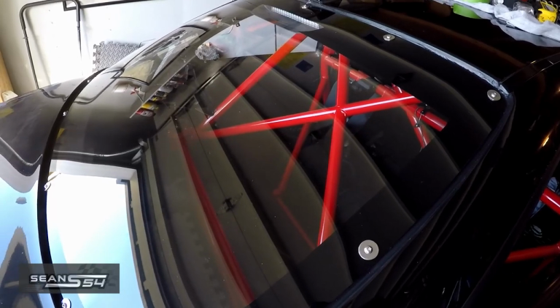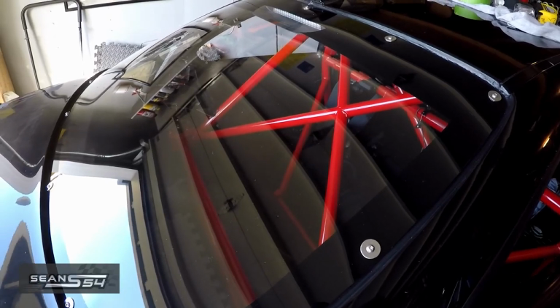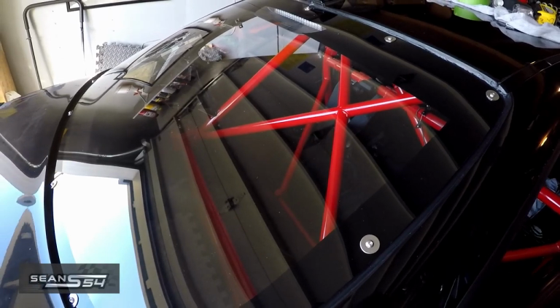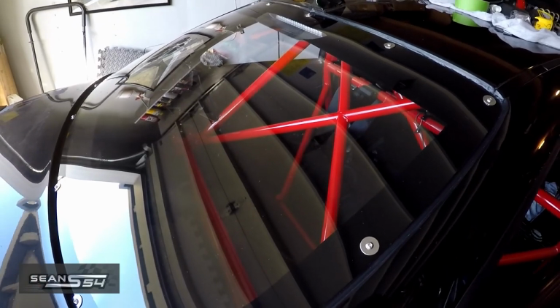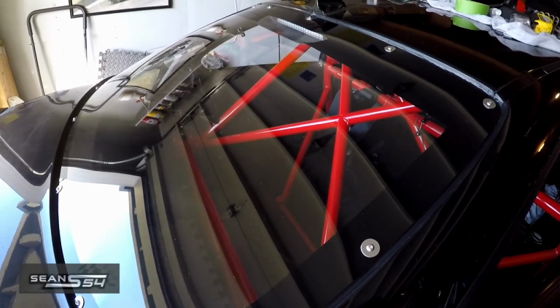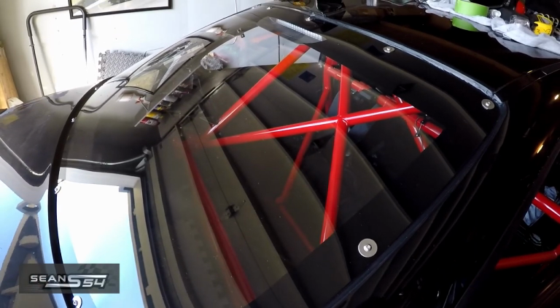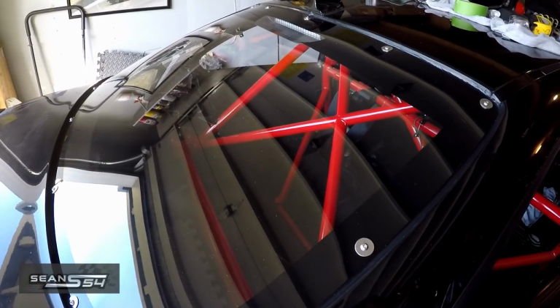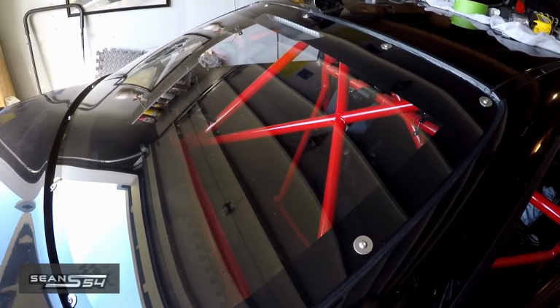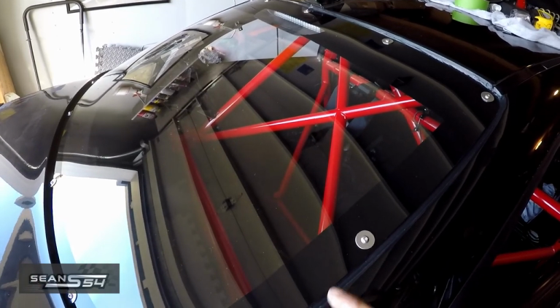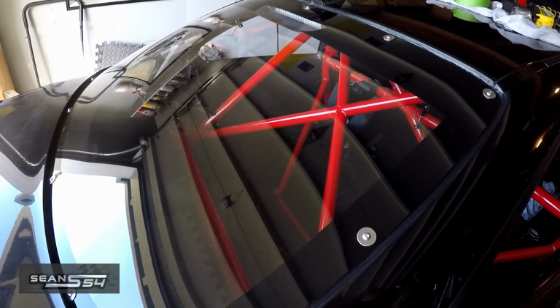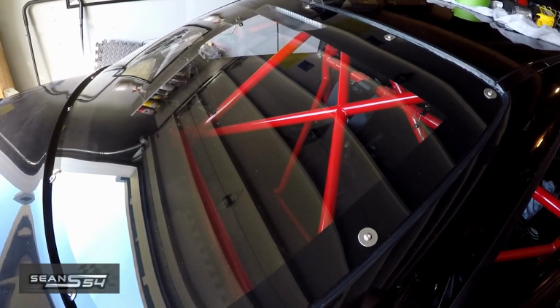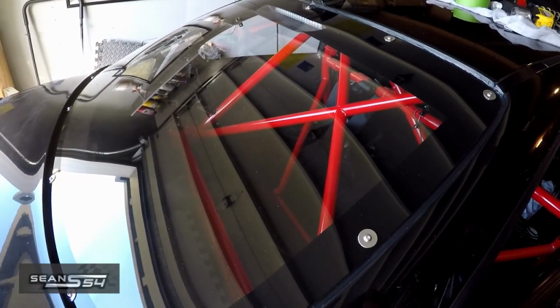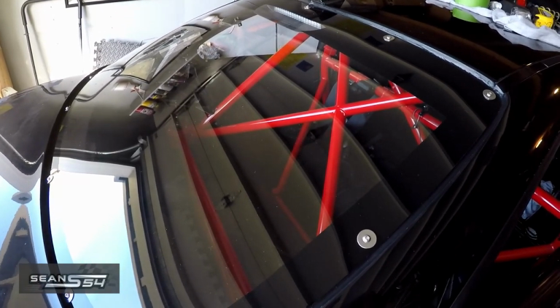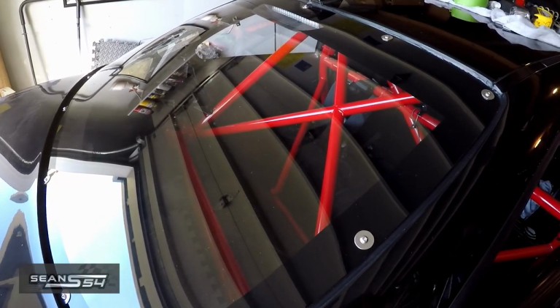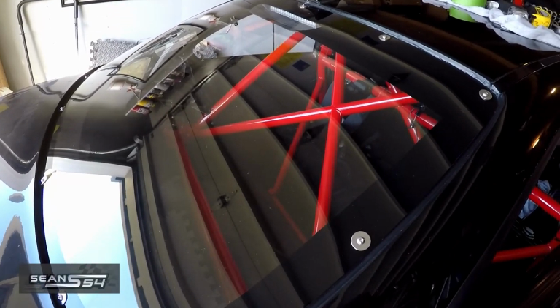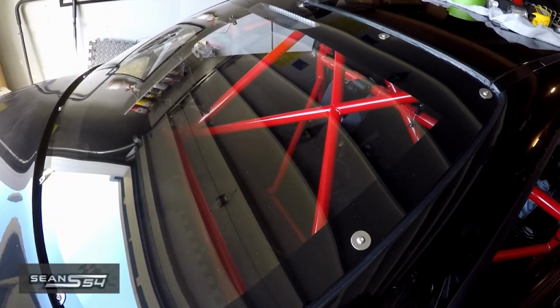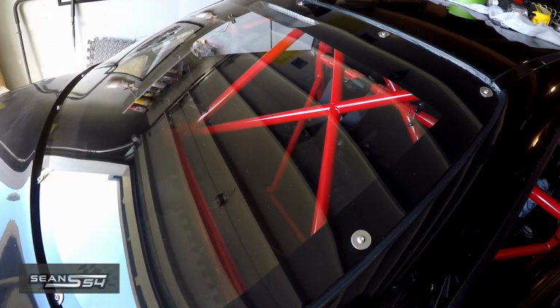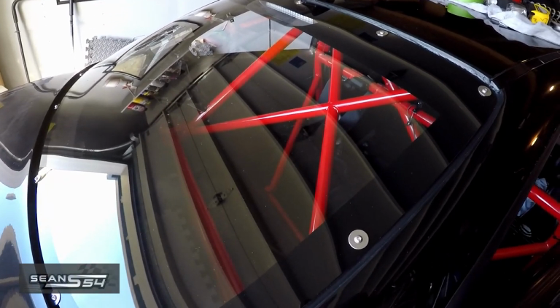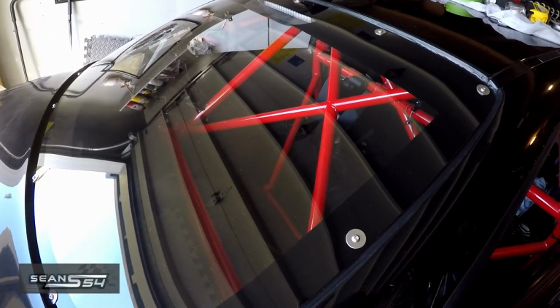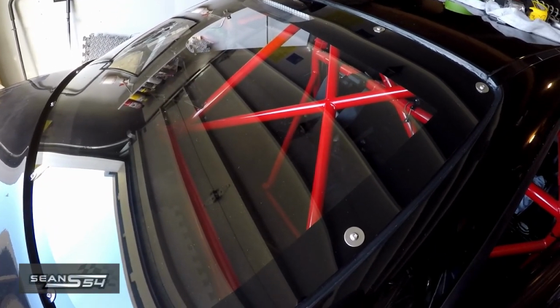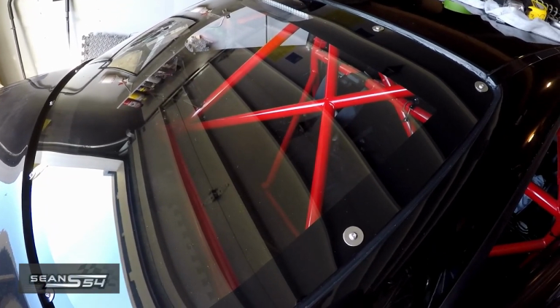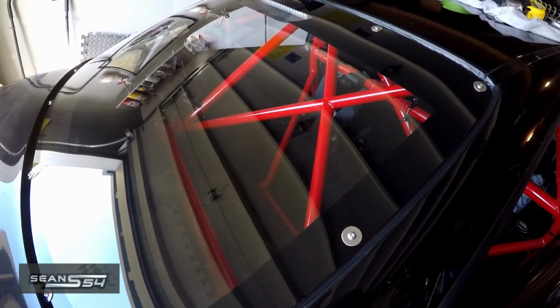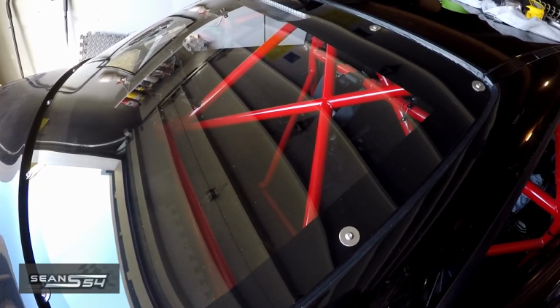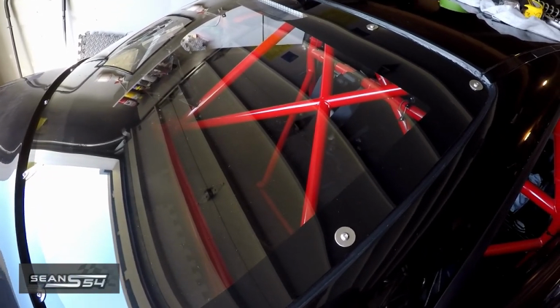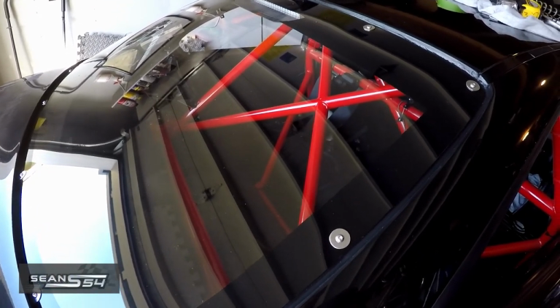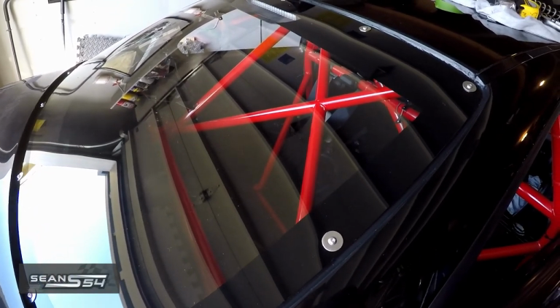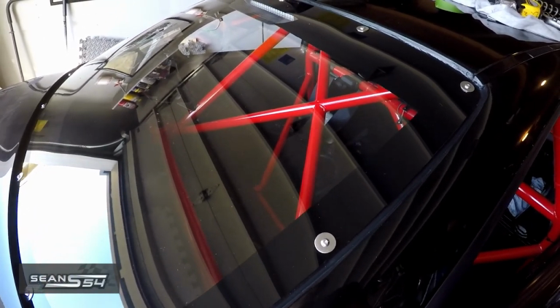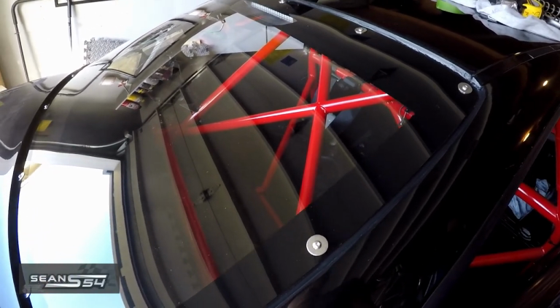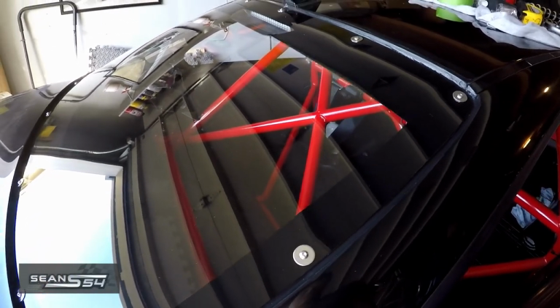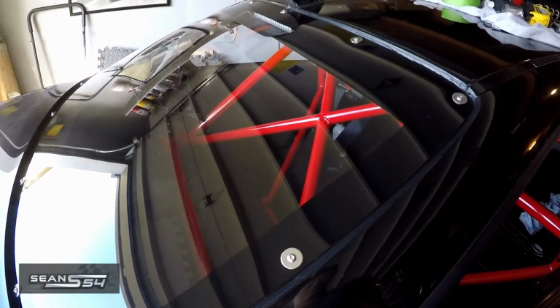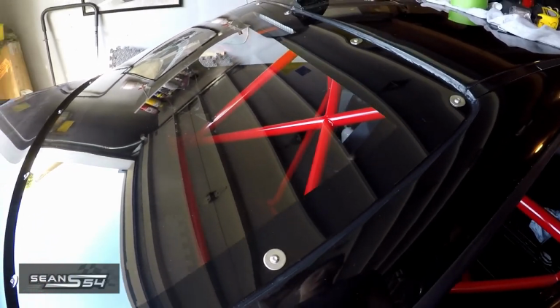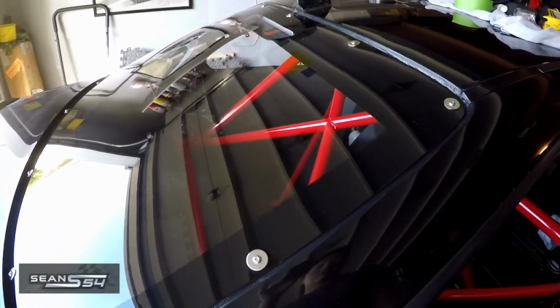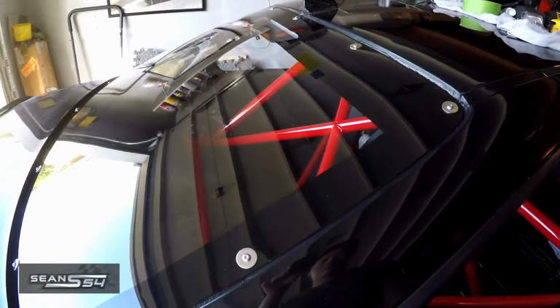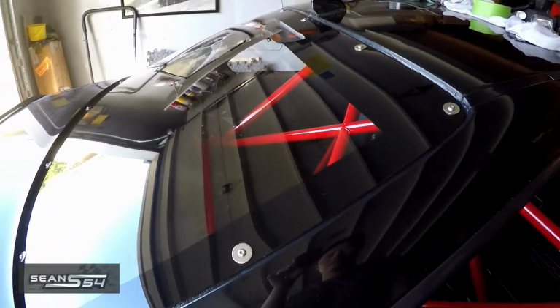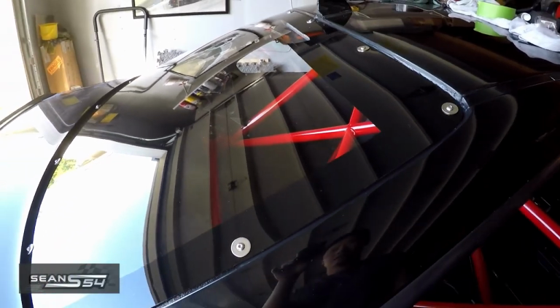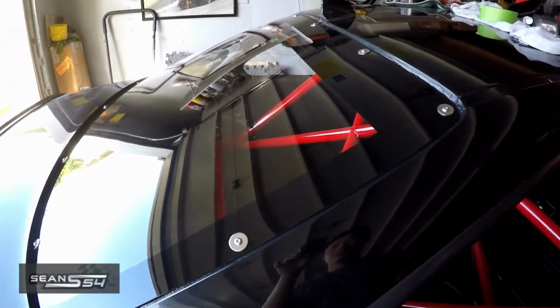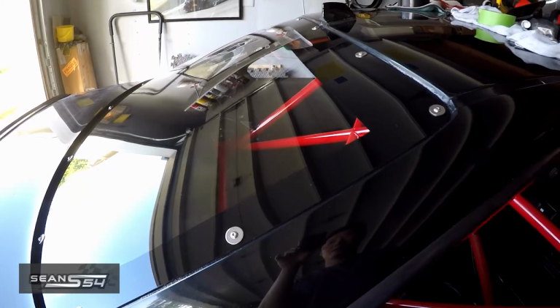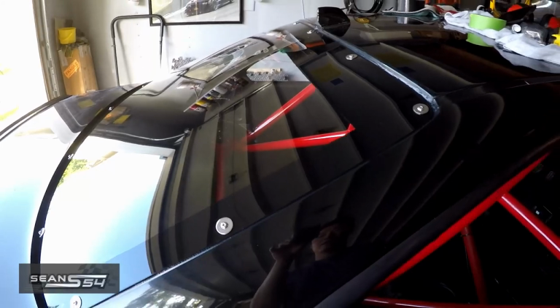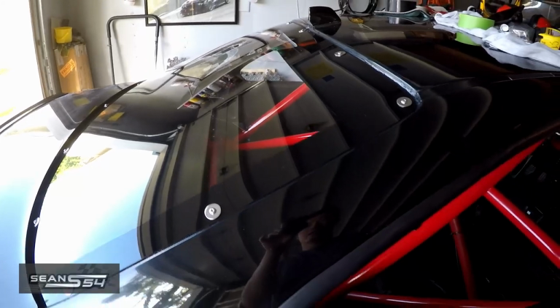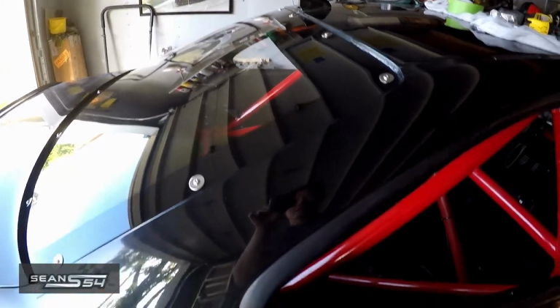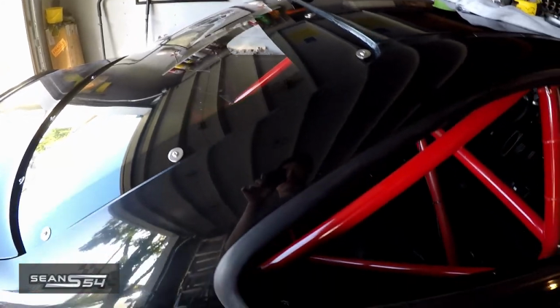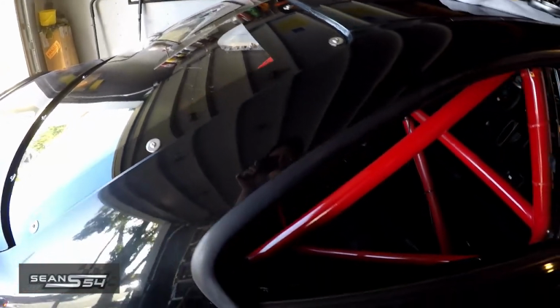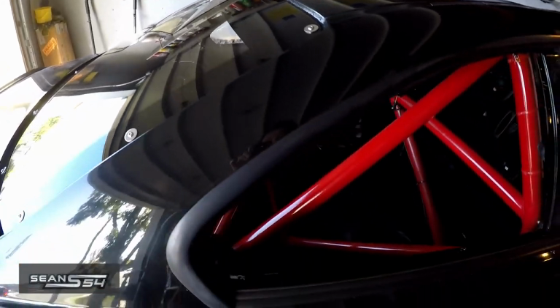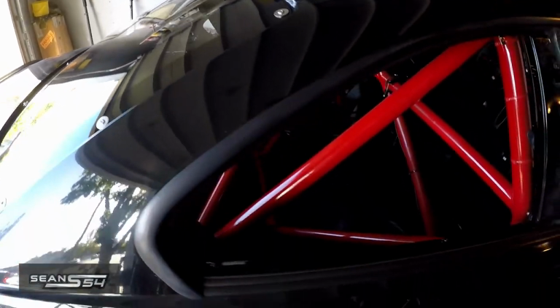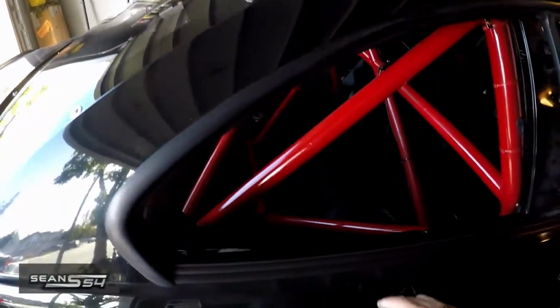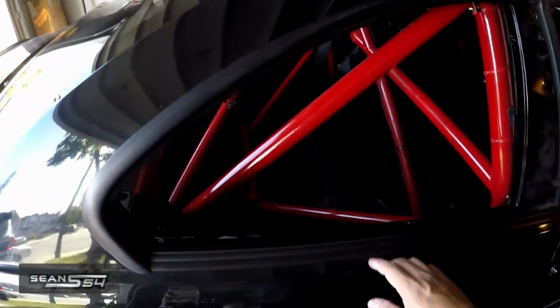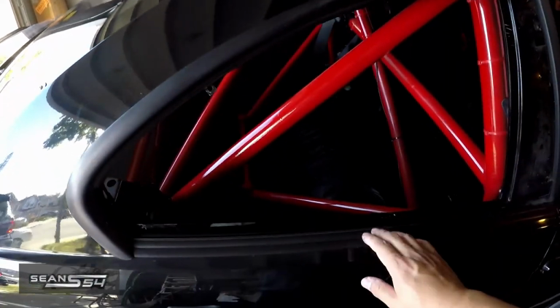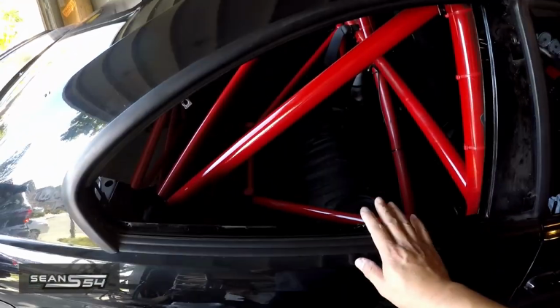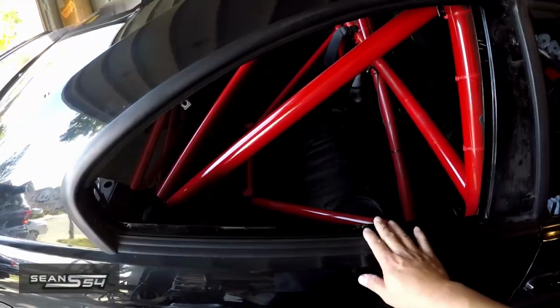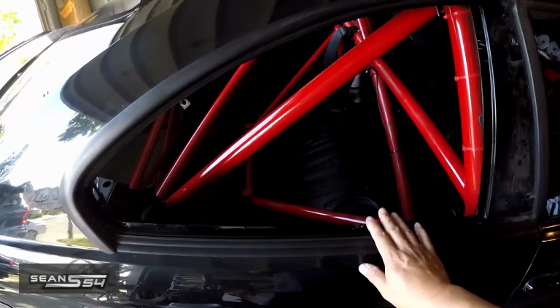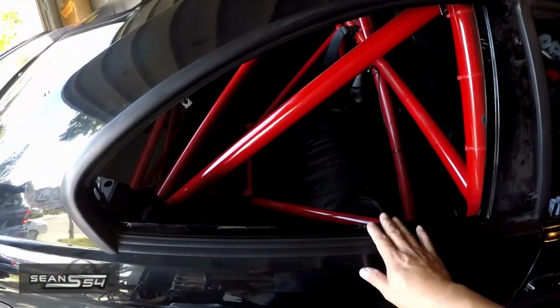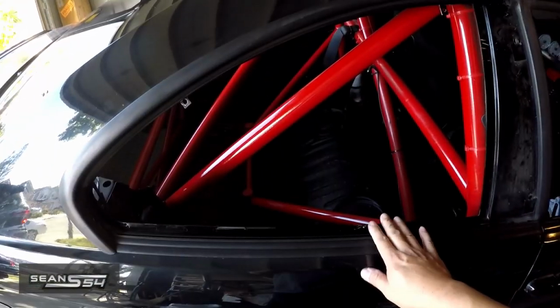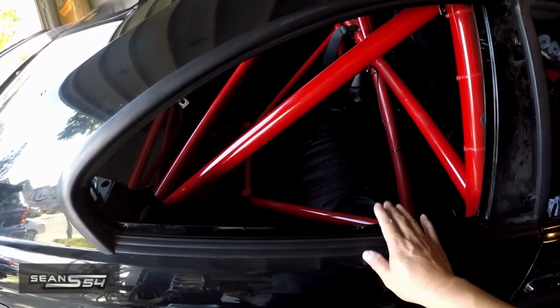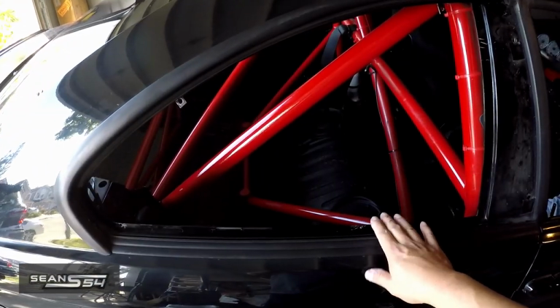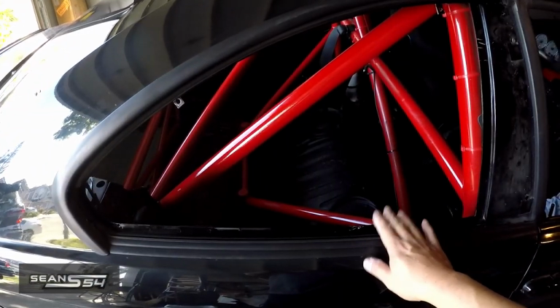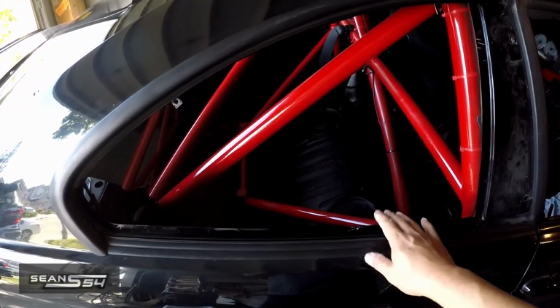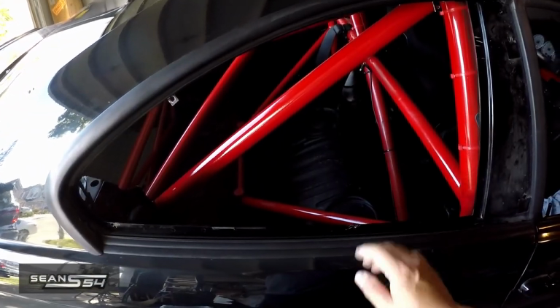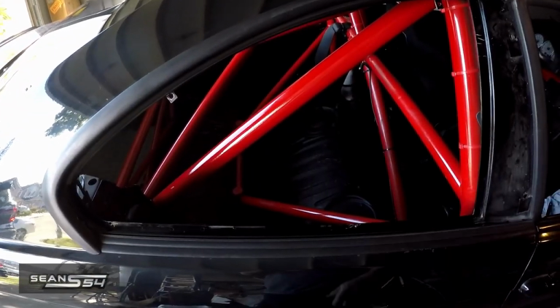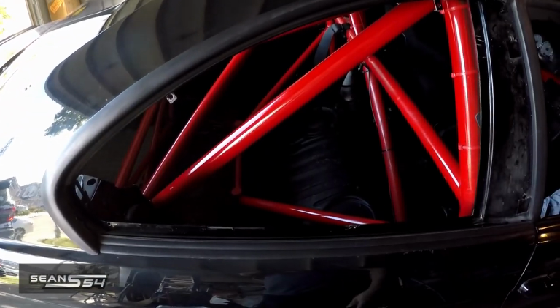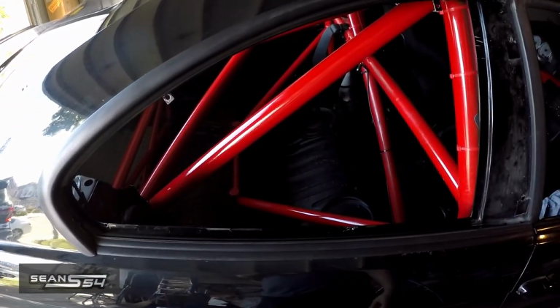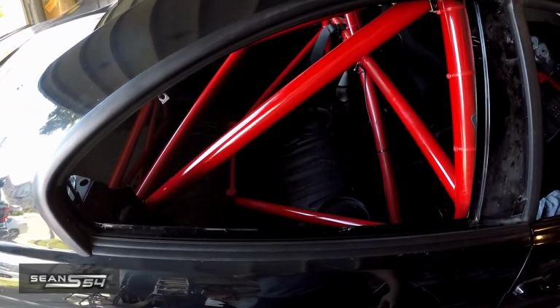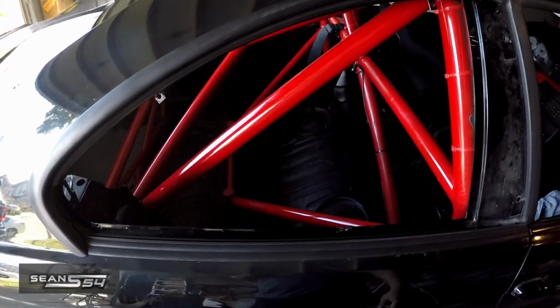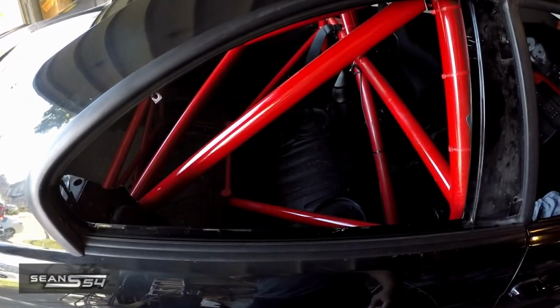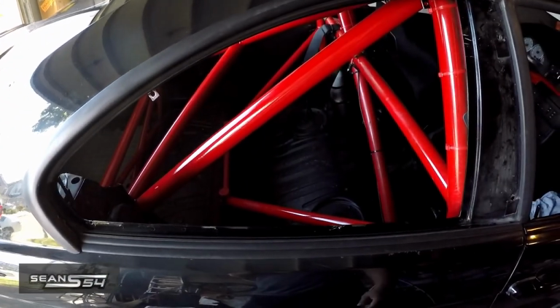My polycarbonate rear window install is done. If you haven't seen that video yet, check it out. Now I'm going to continue the rear window install.